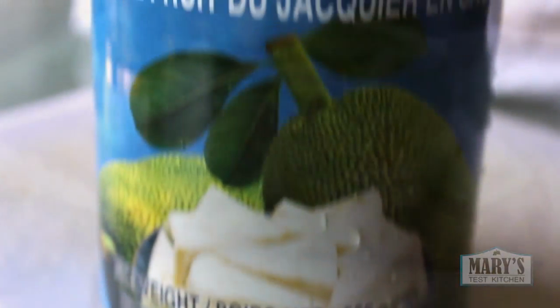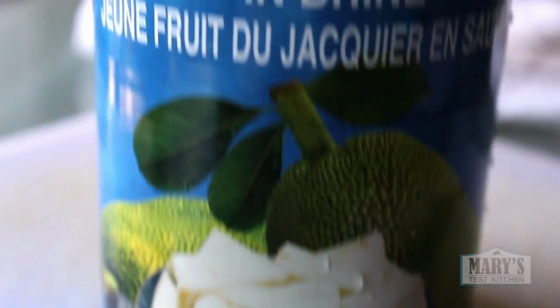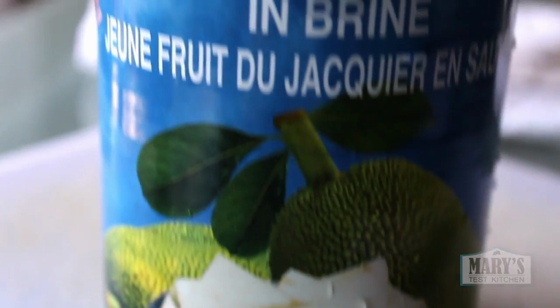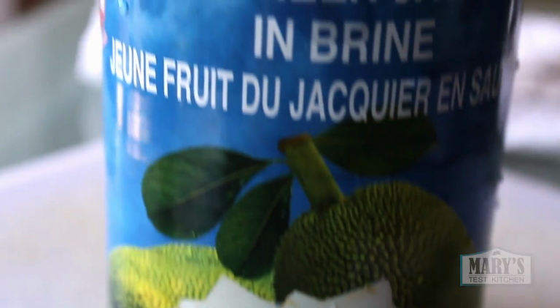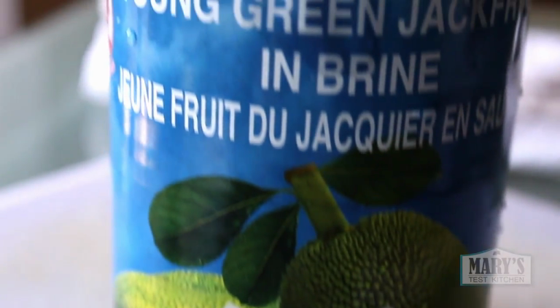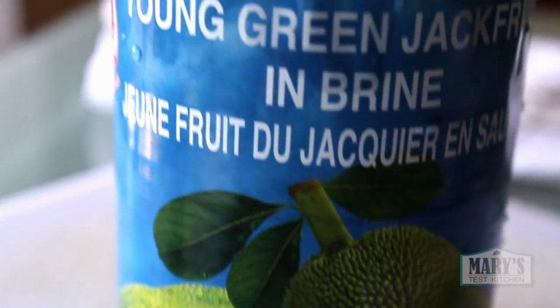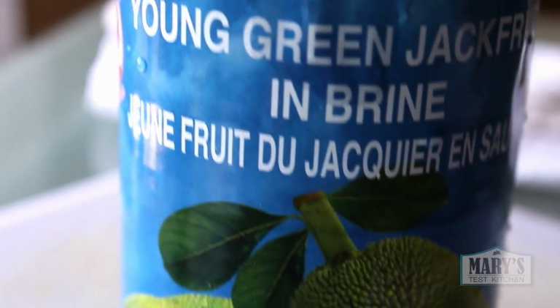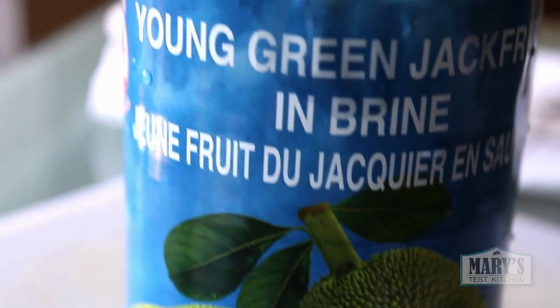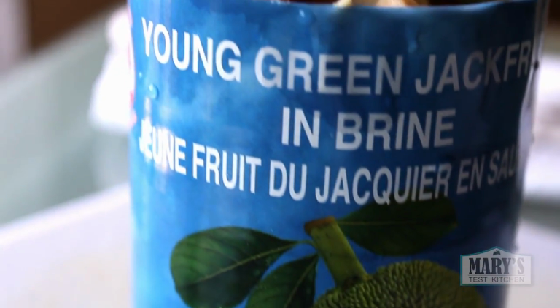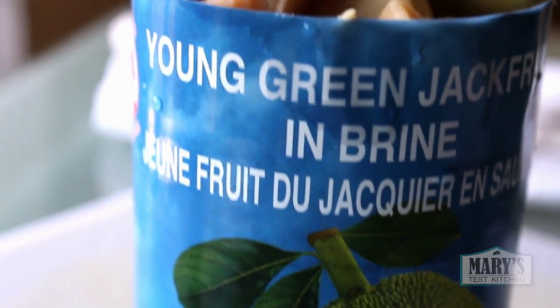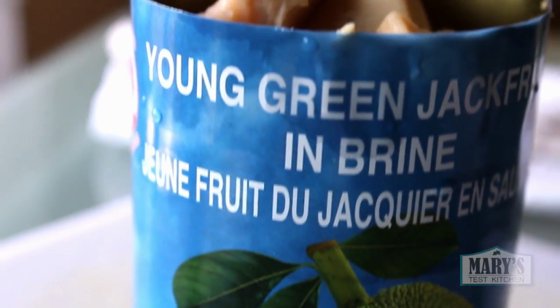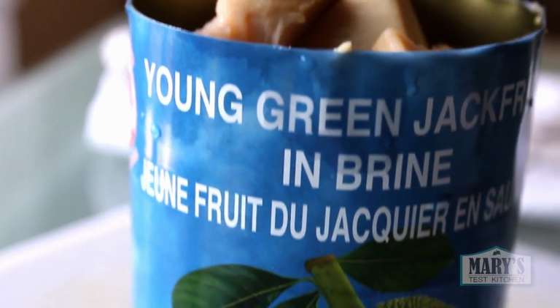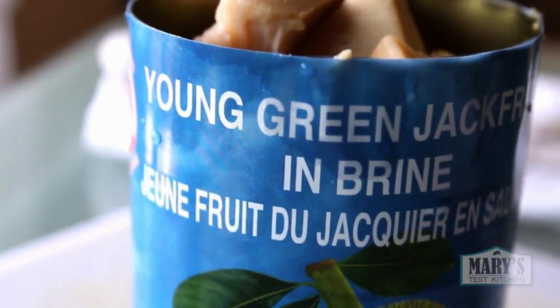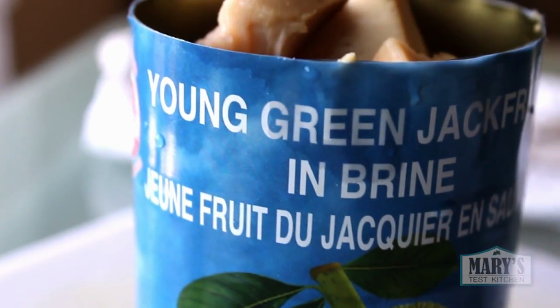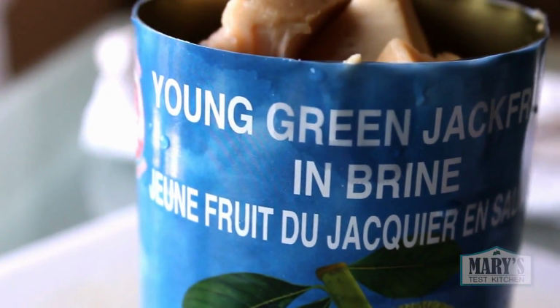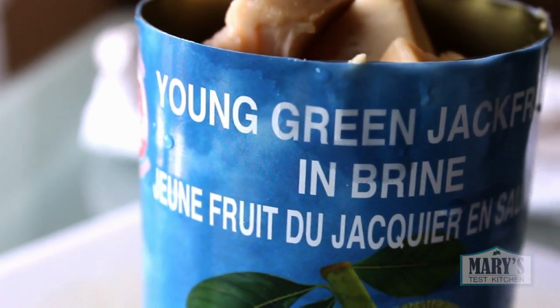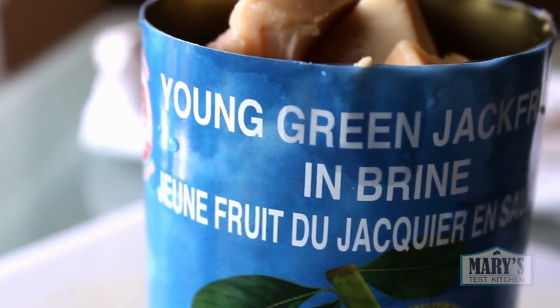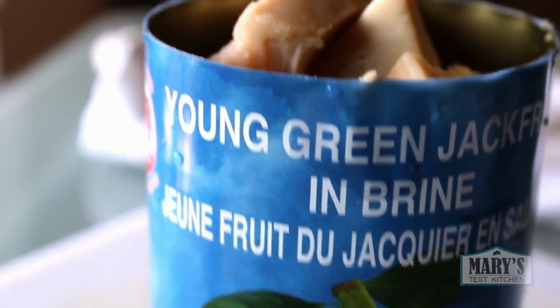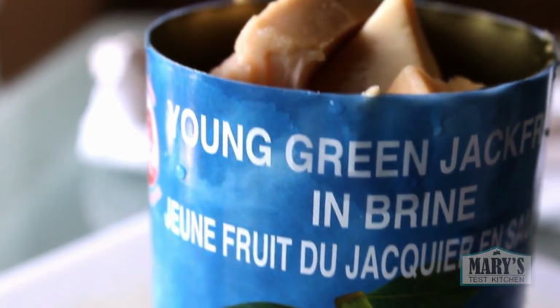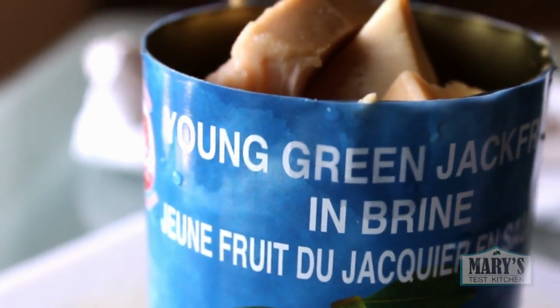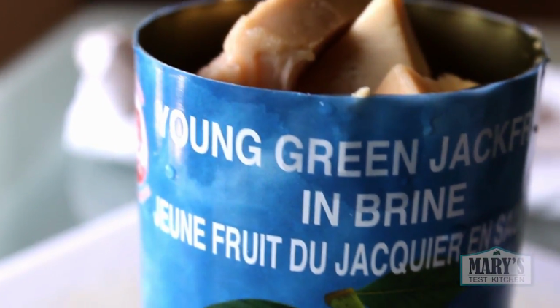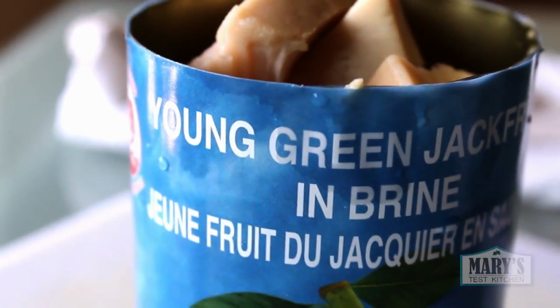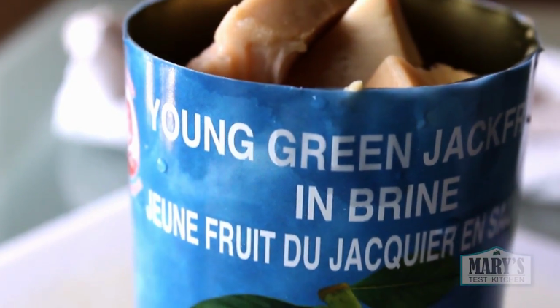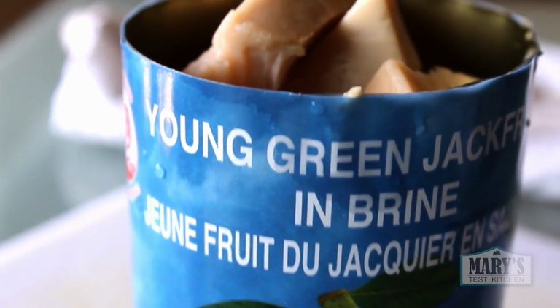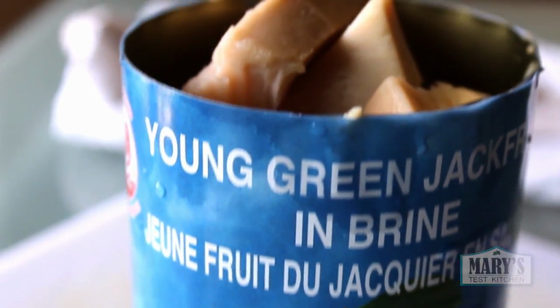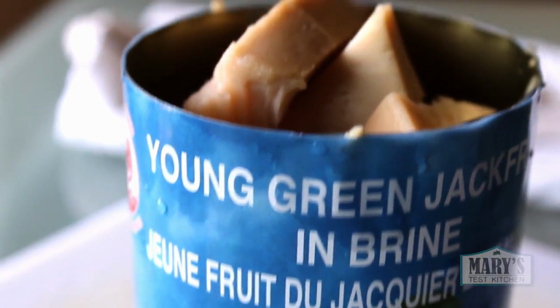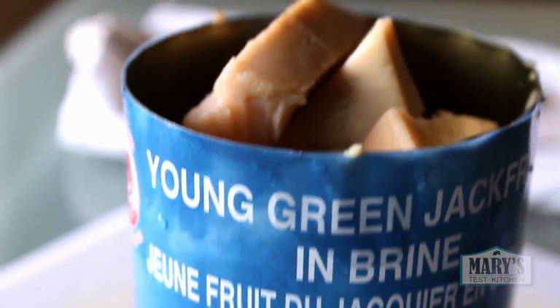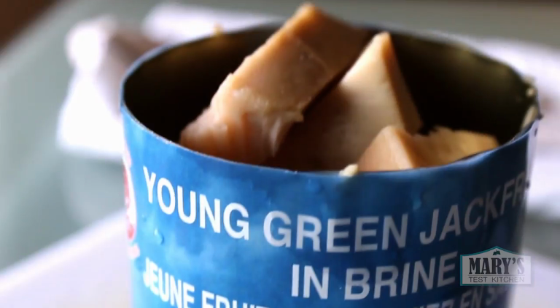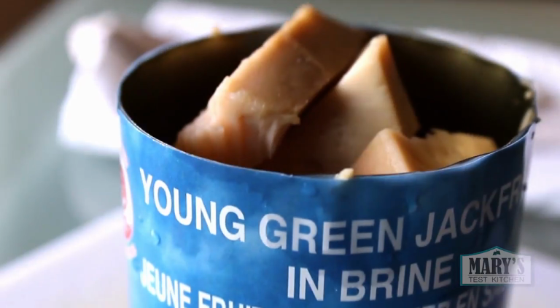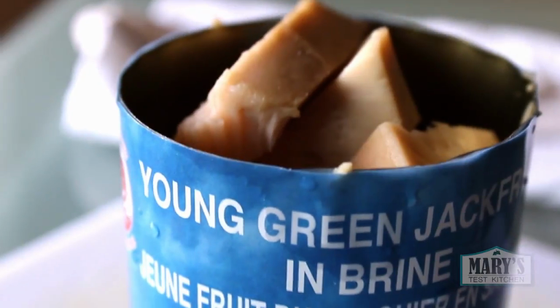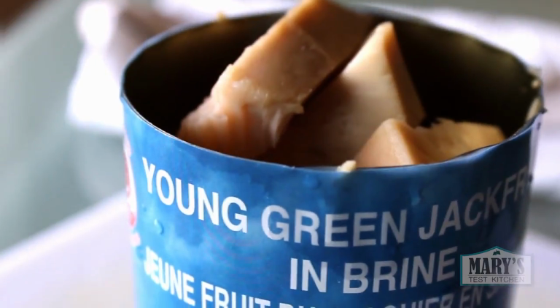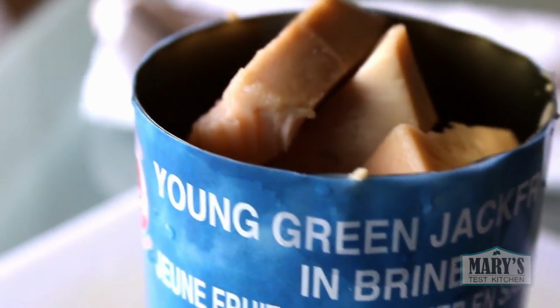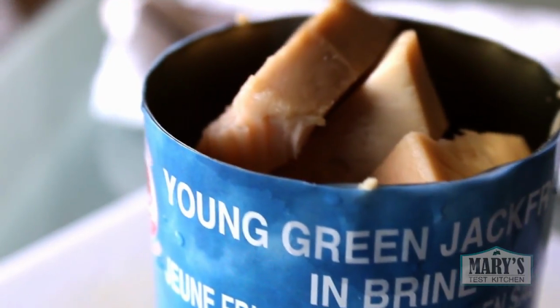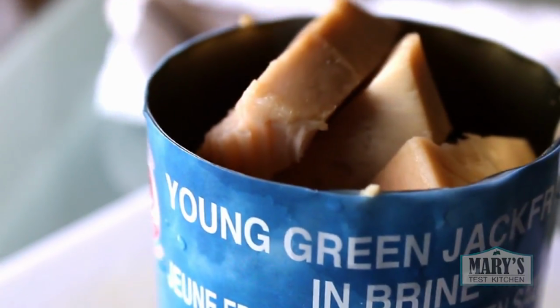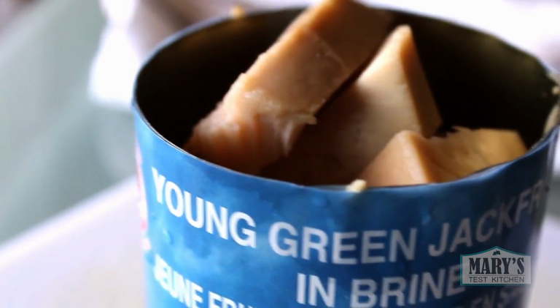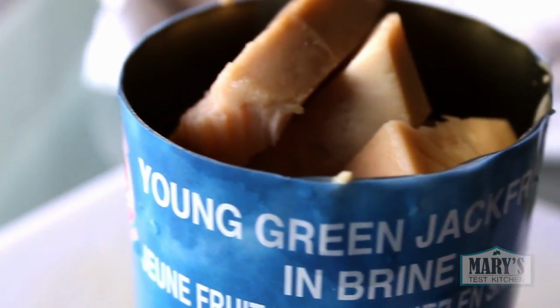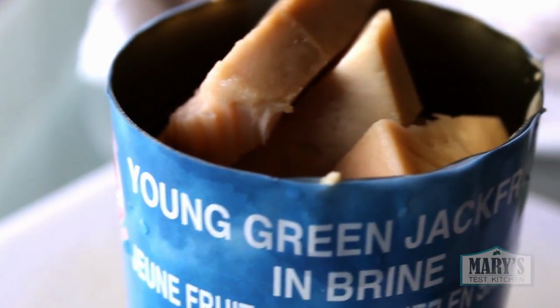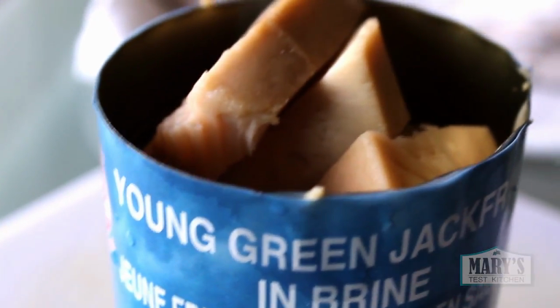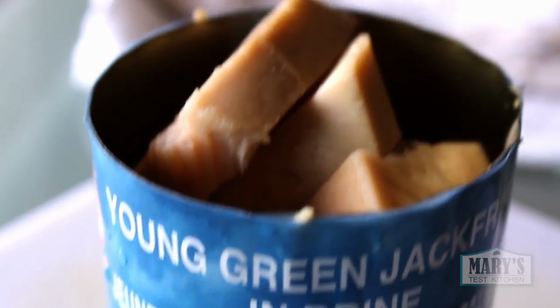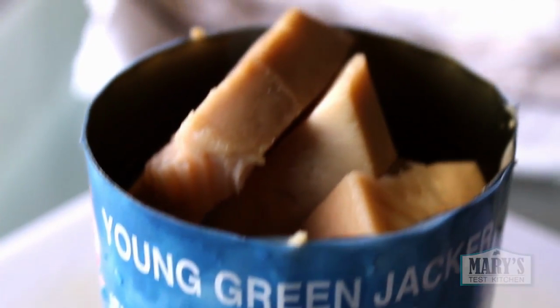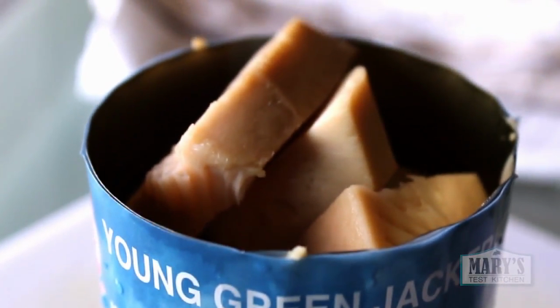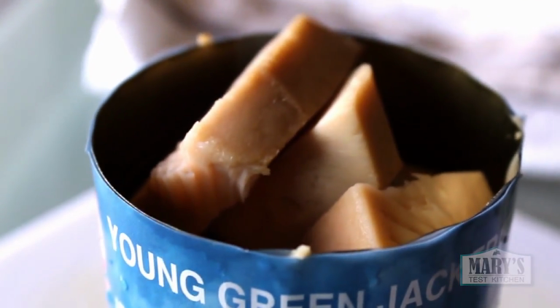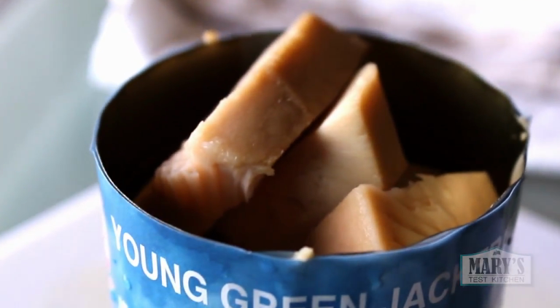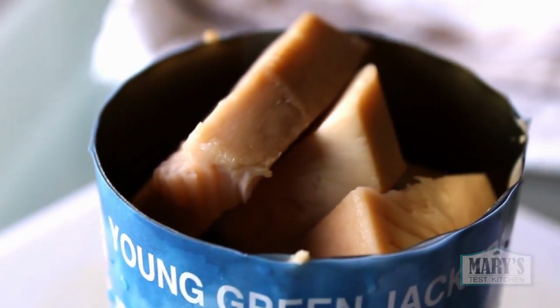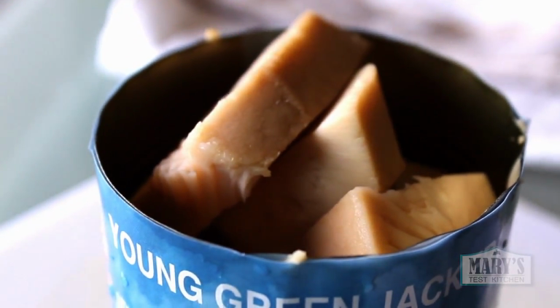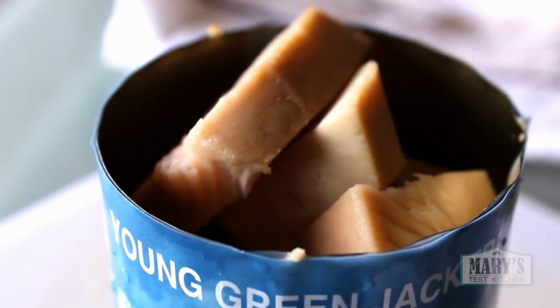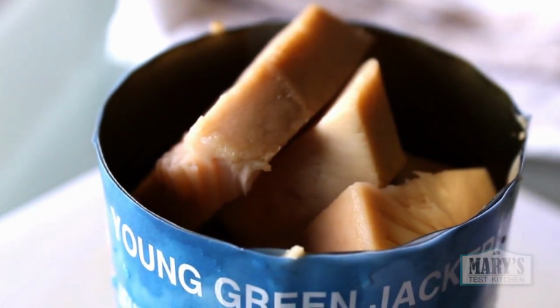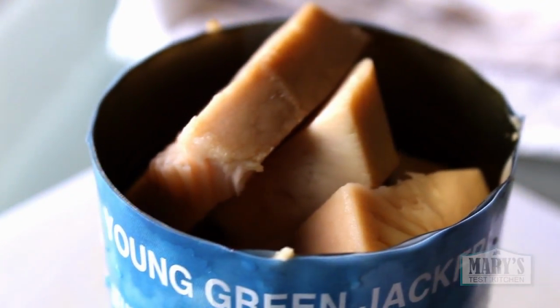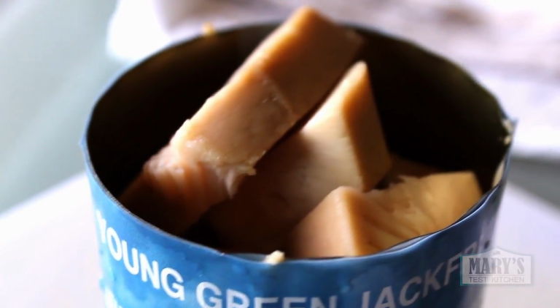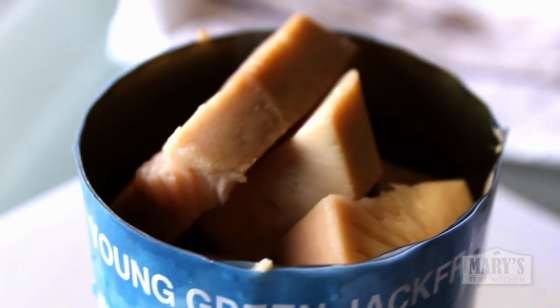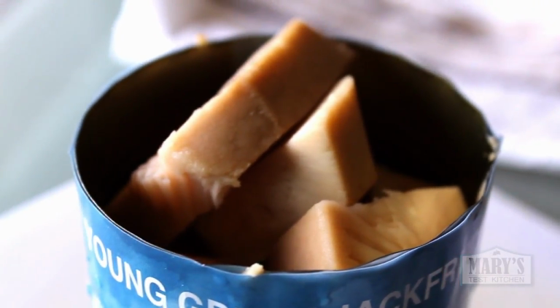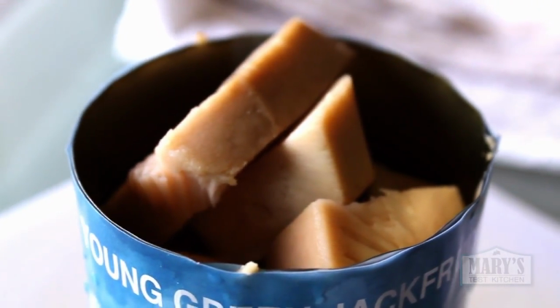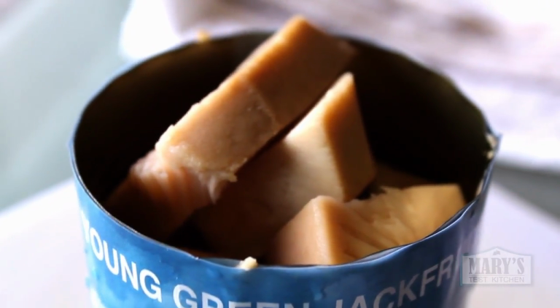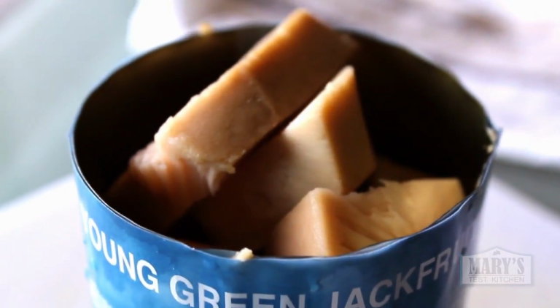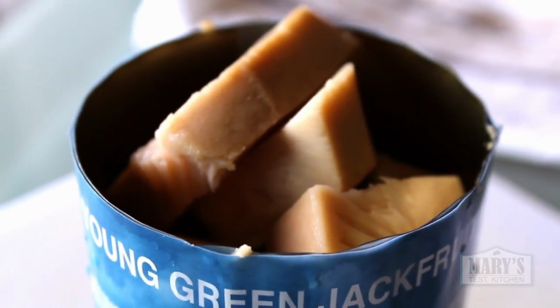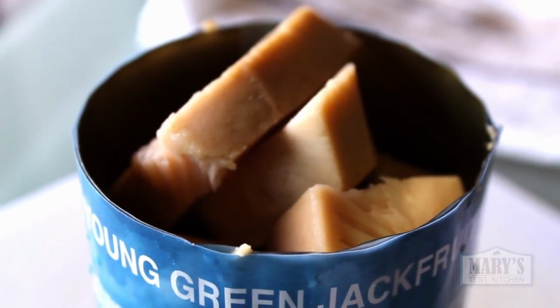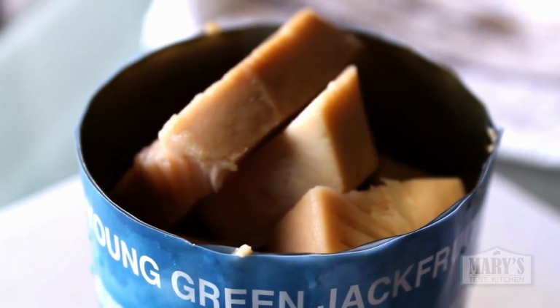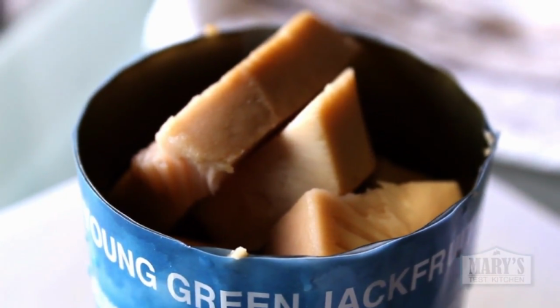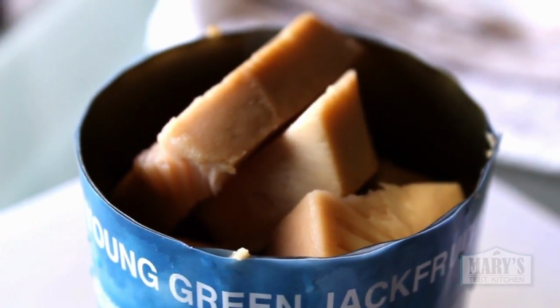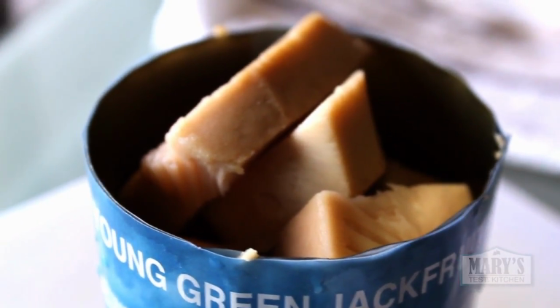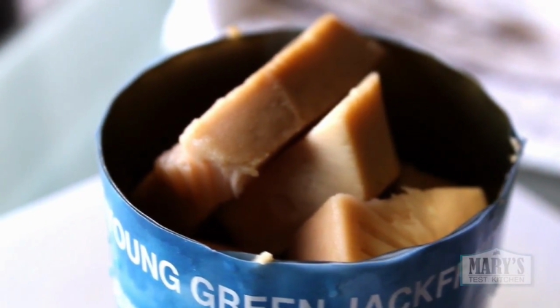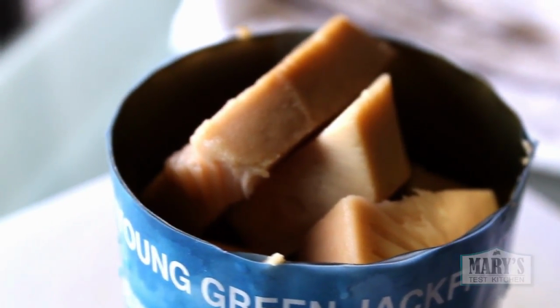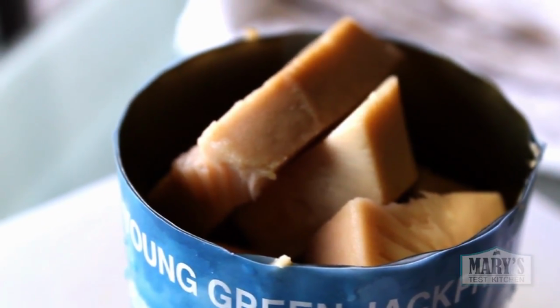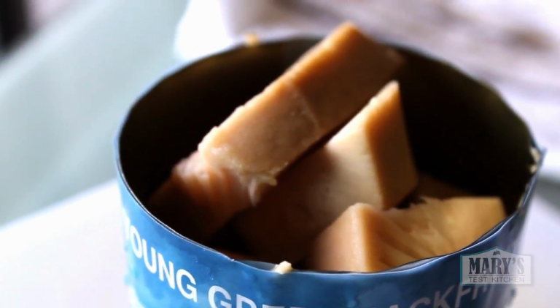This is the type you want to buy — I don't mean the brand, just that it's unripe. No jackfruit in syrup here.